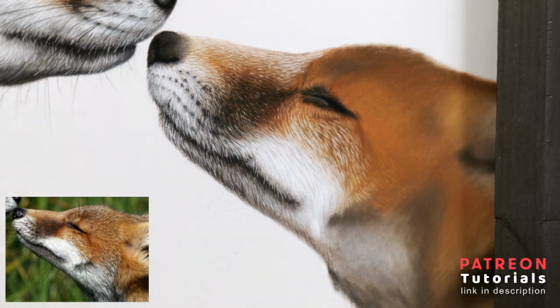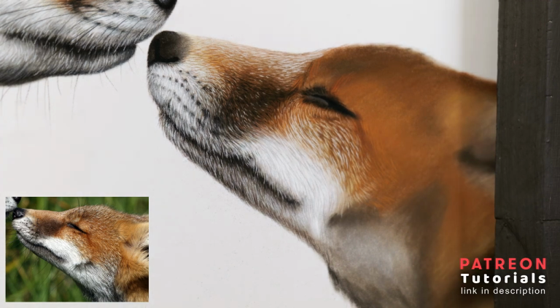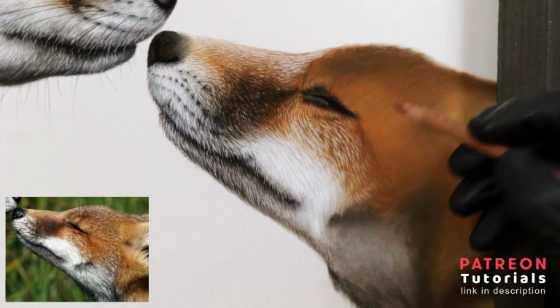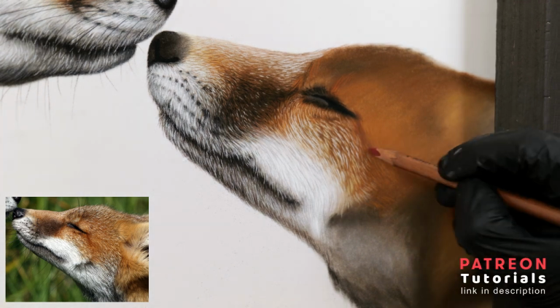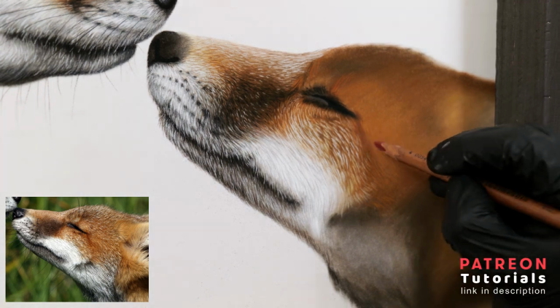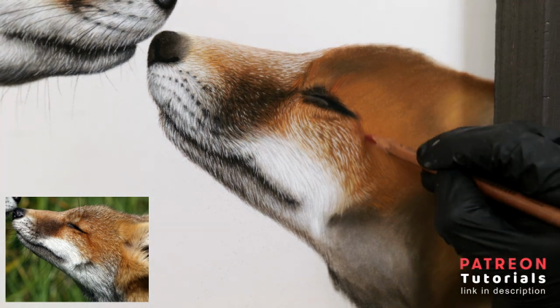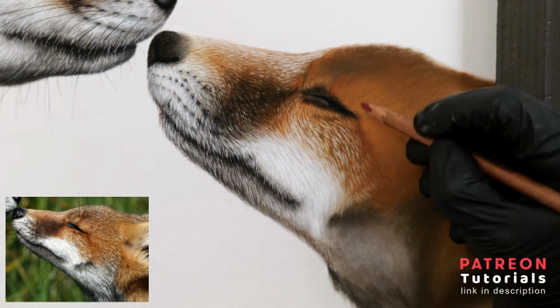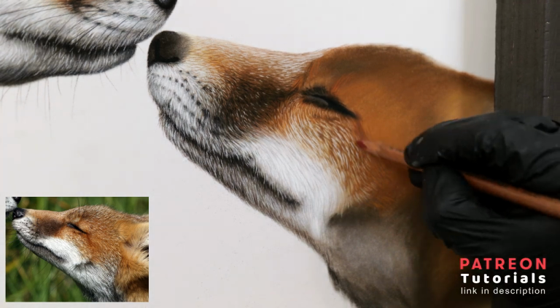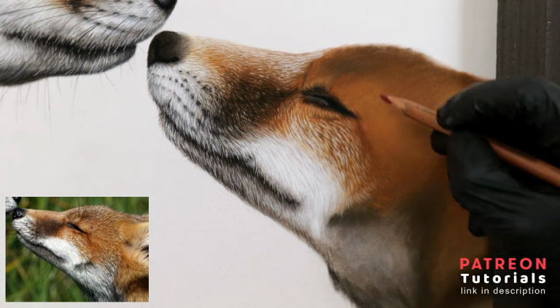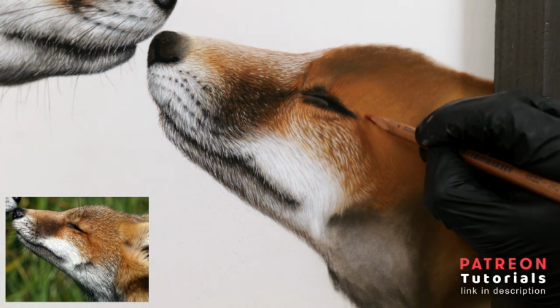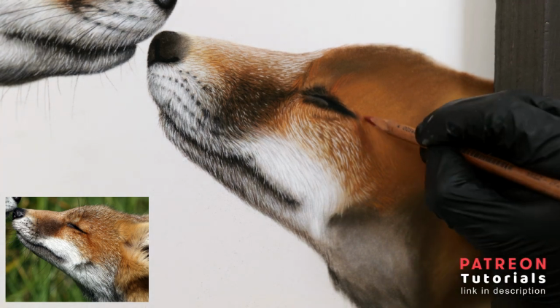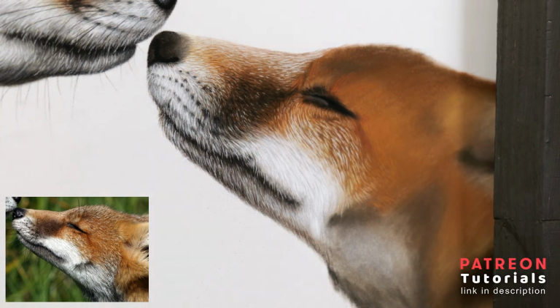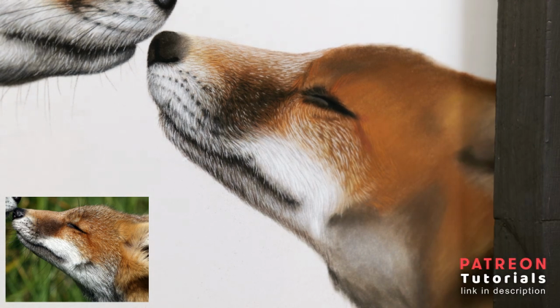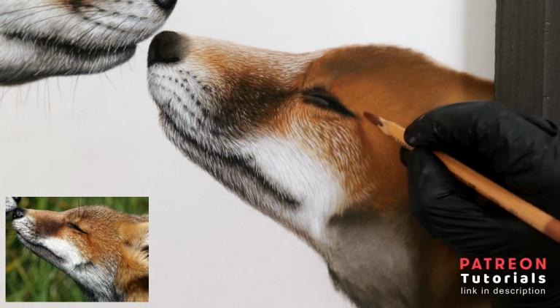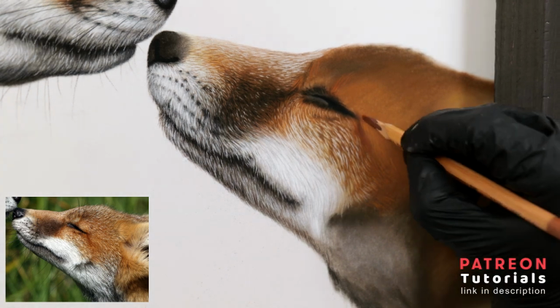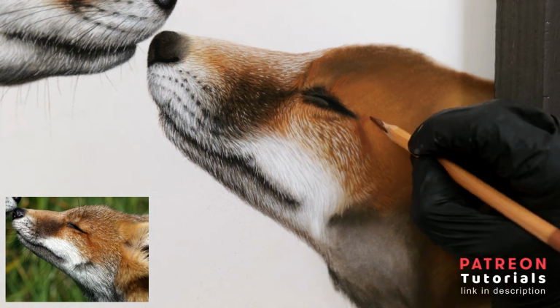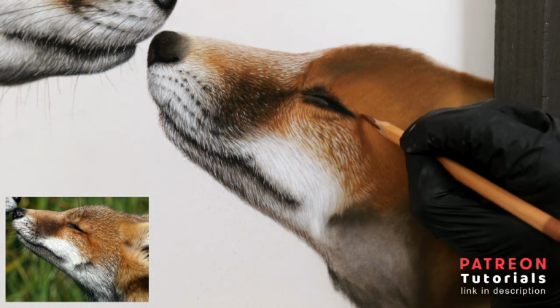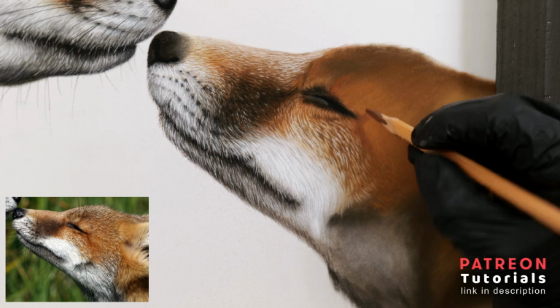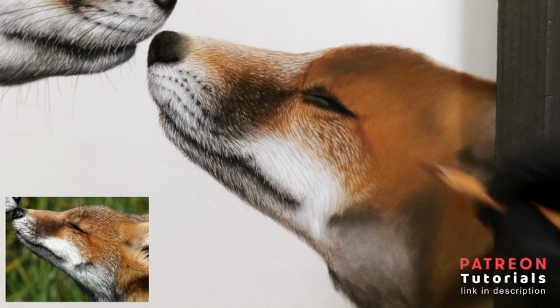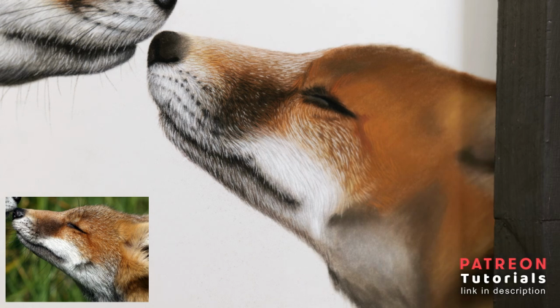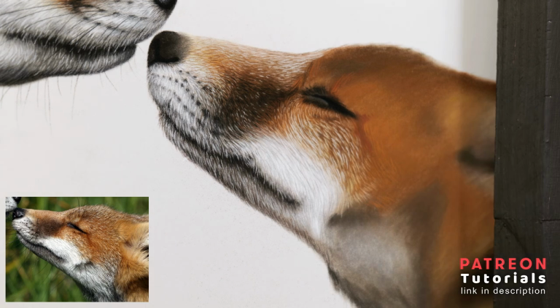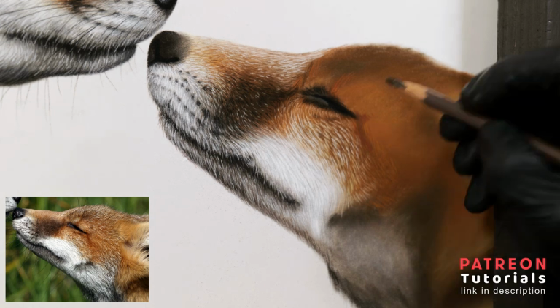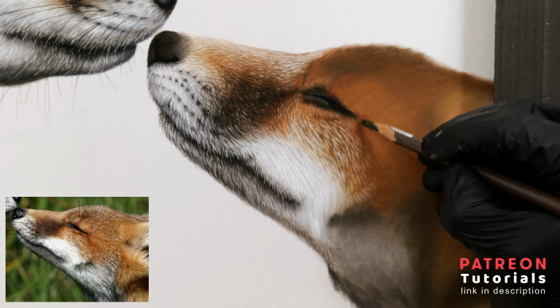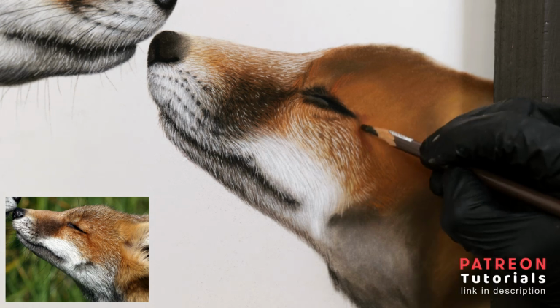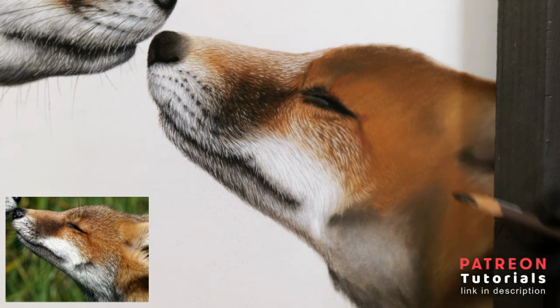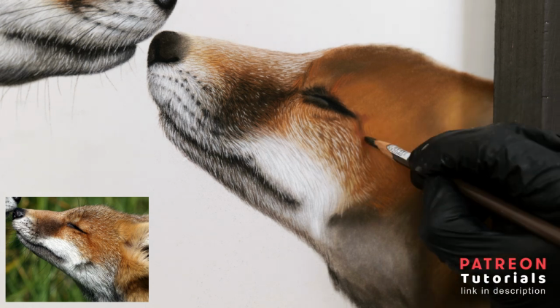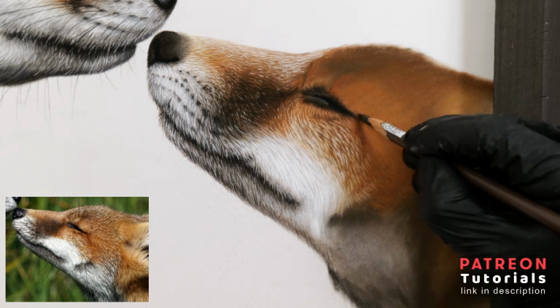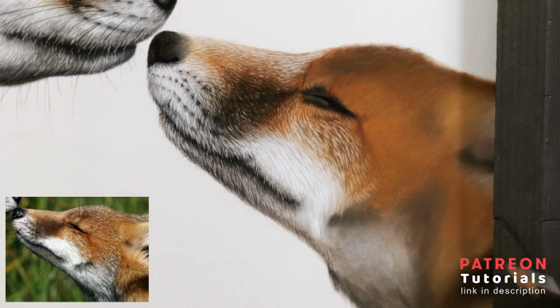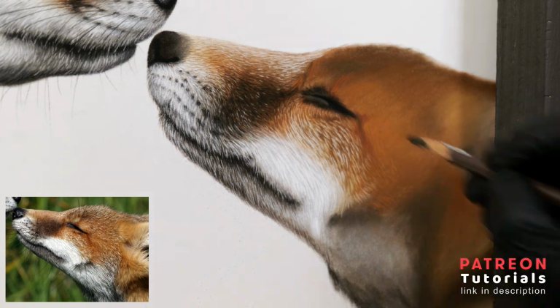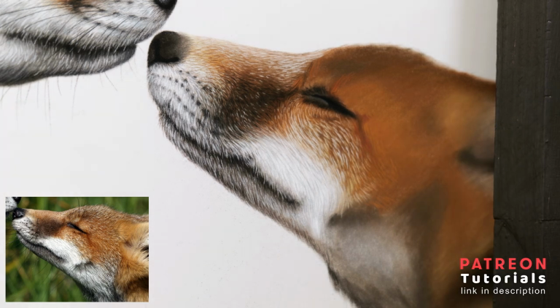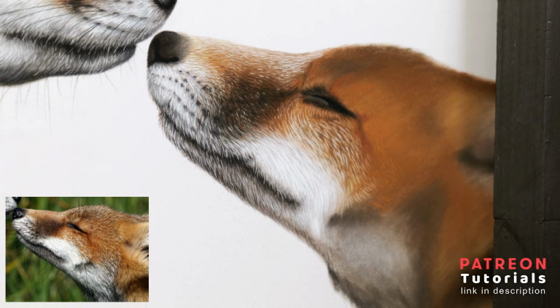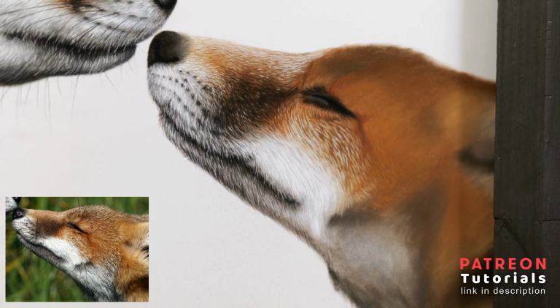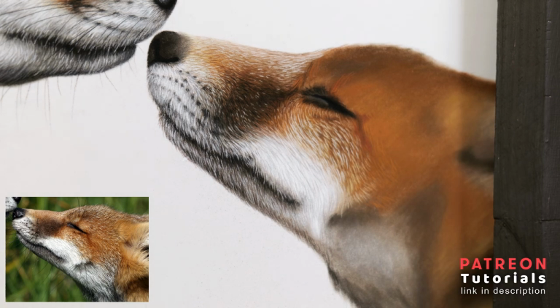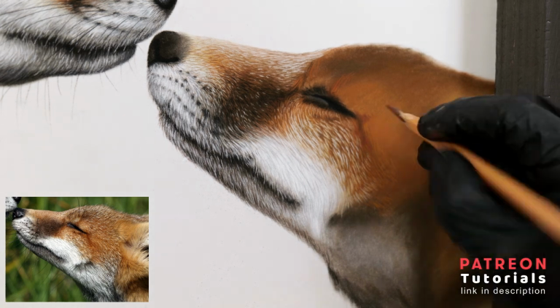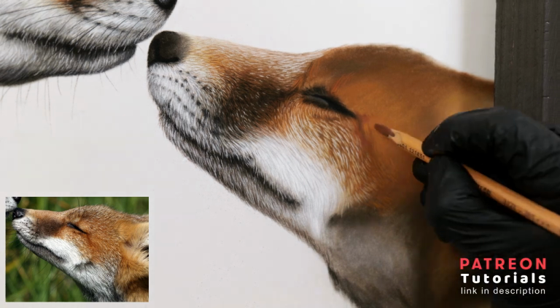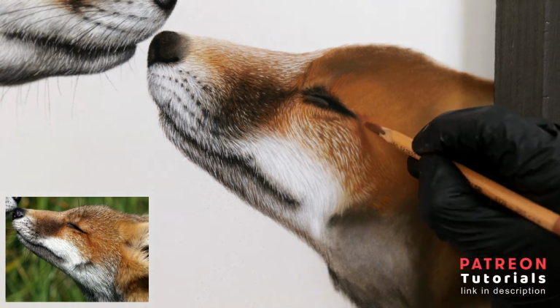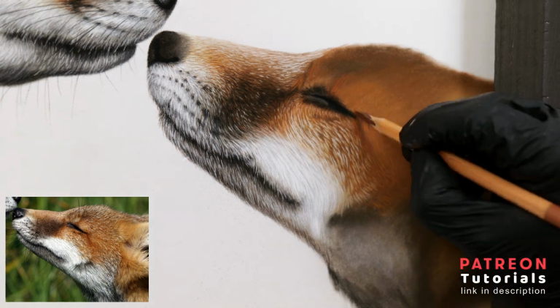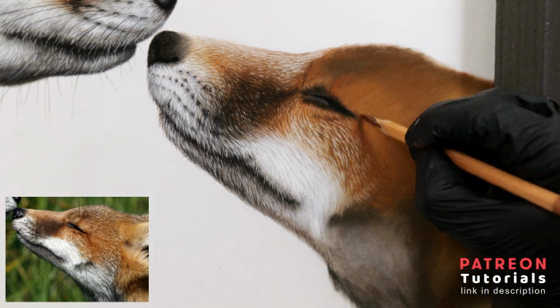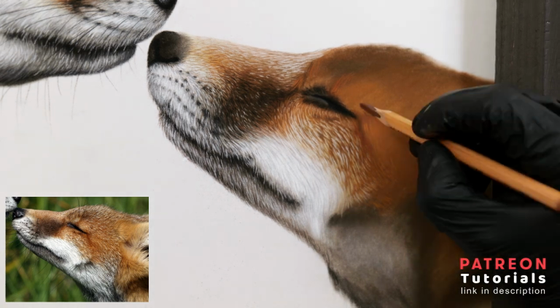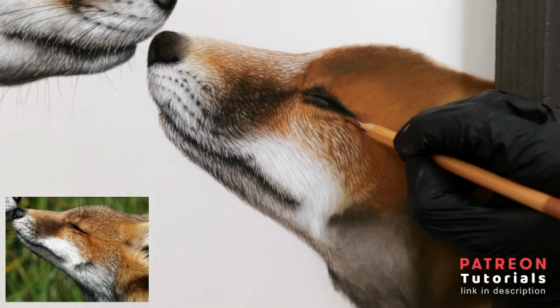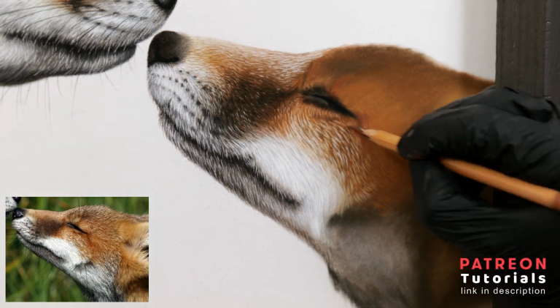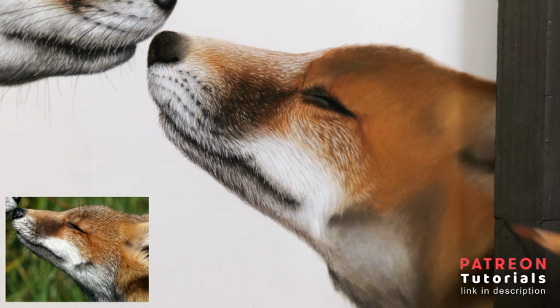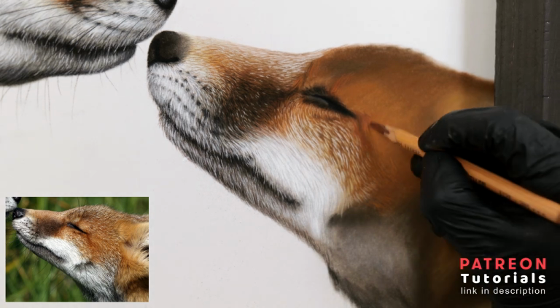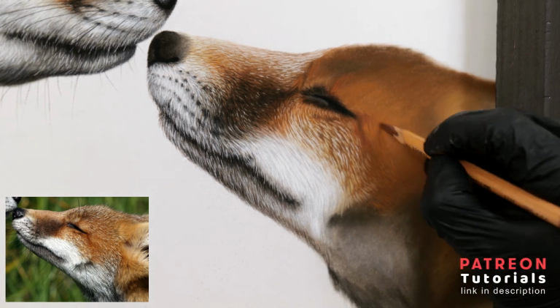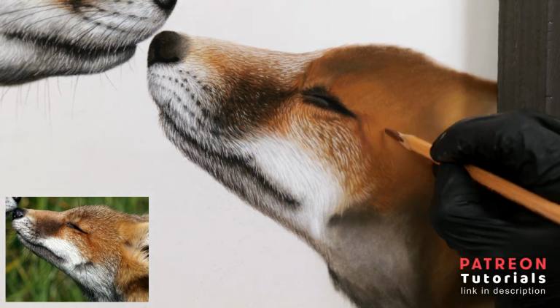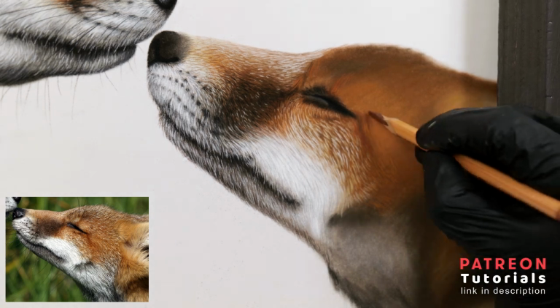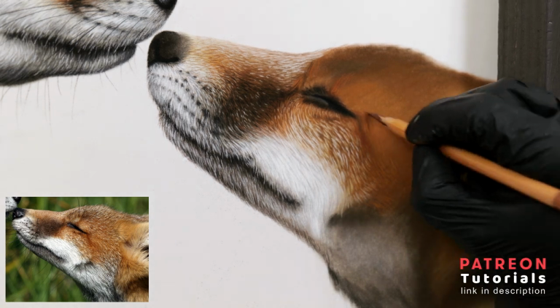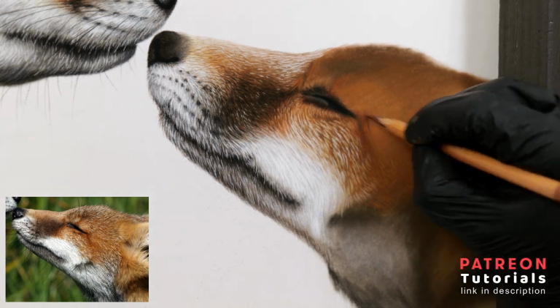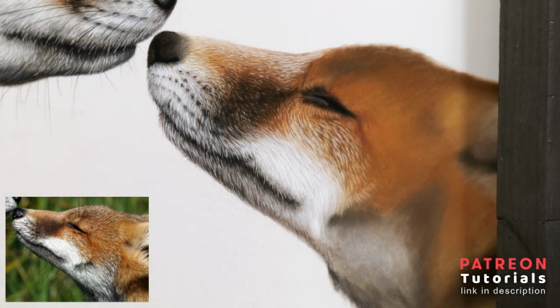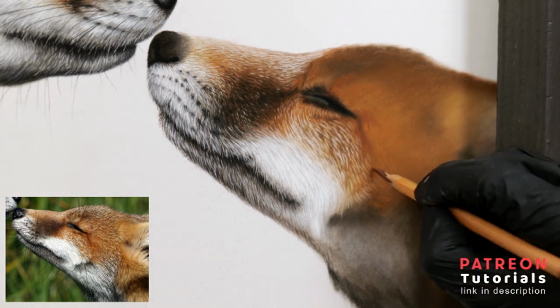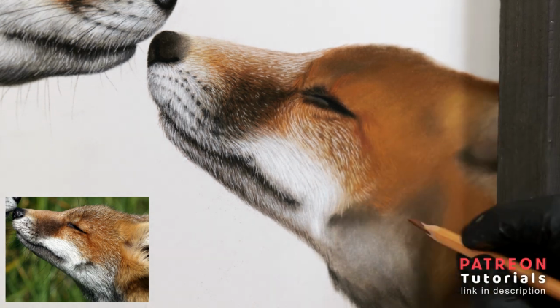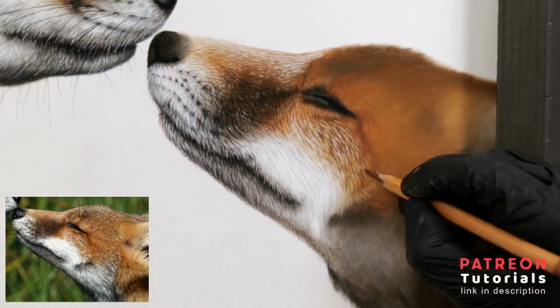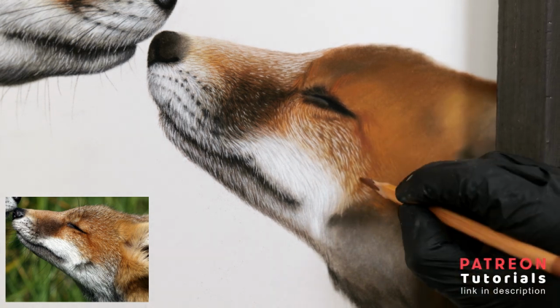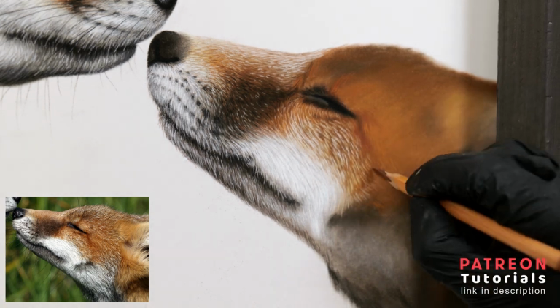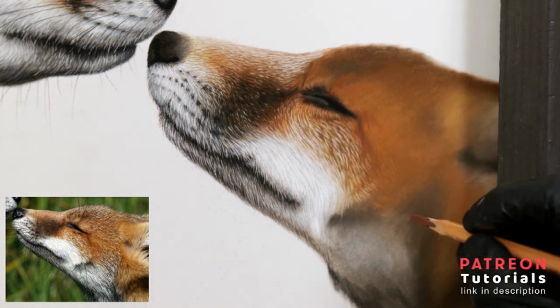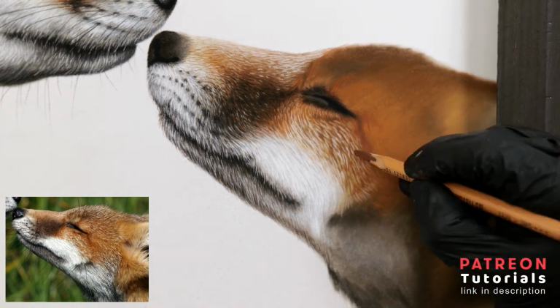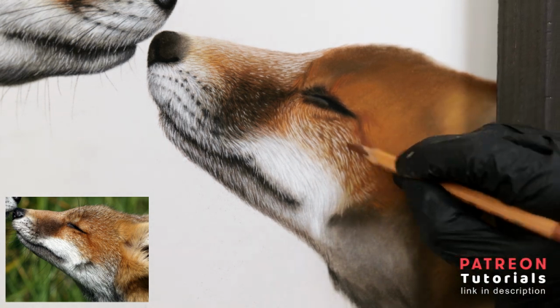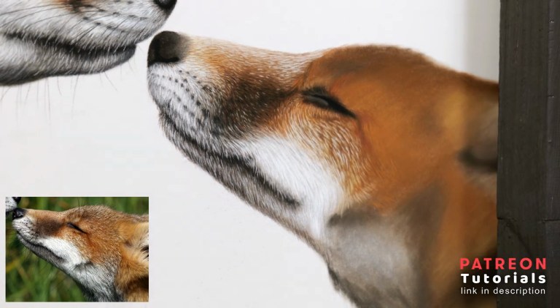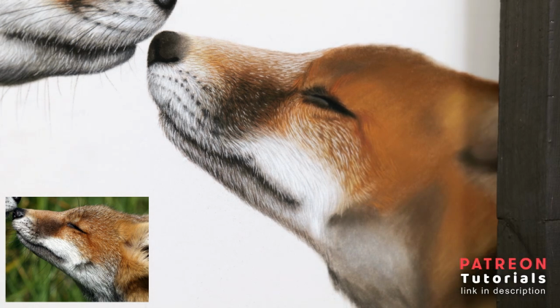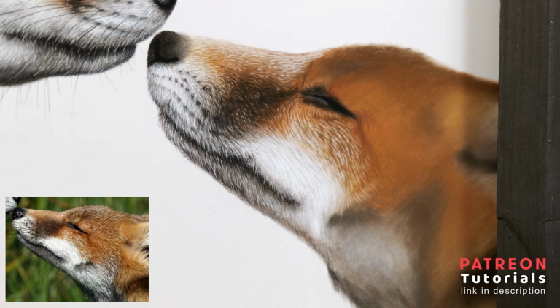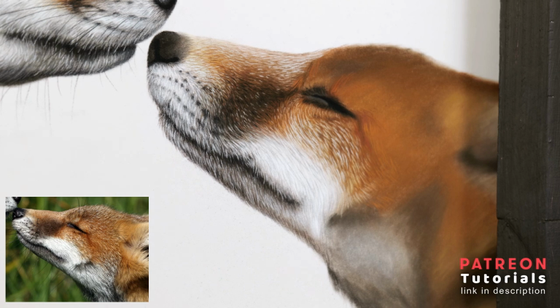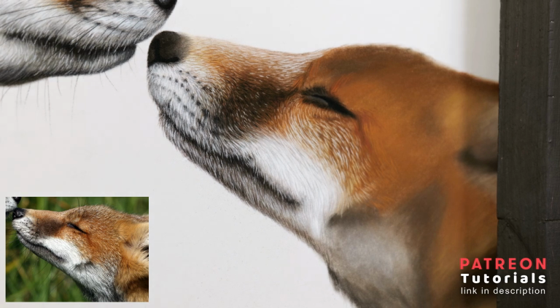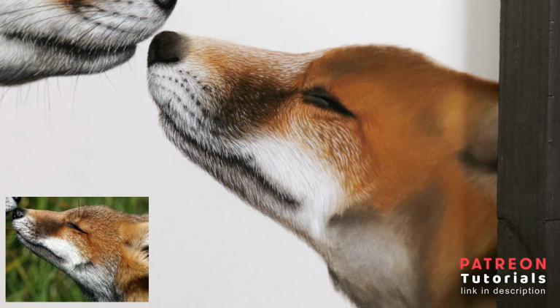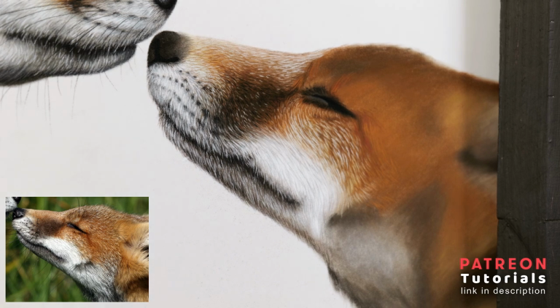Here I'm just taking browns and dark reds to enhance the colours around this part of the eye as I can see them on the reference photo, before moving on.